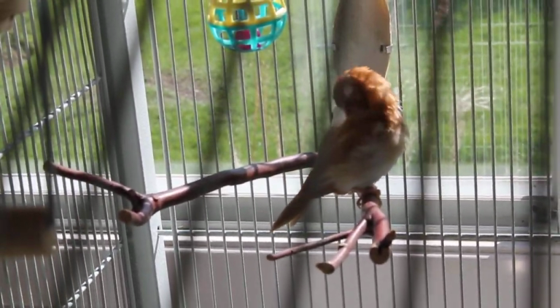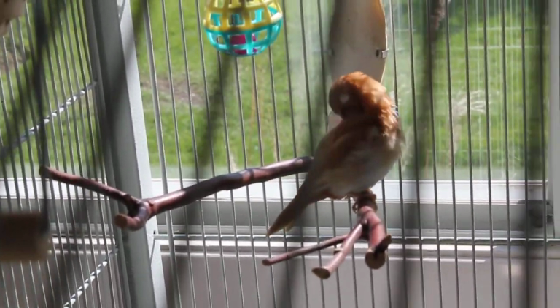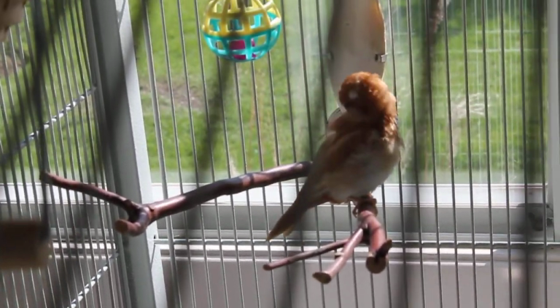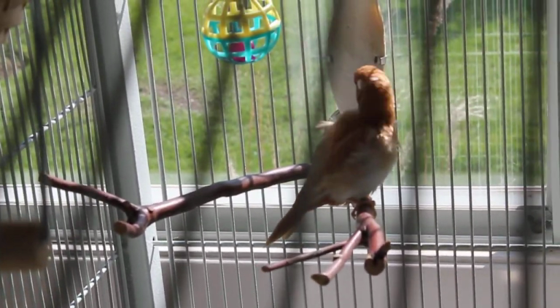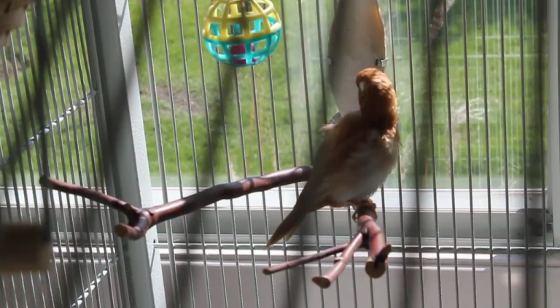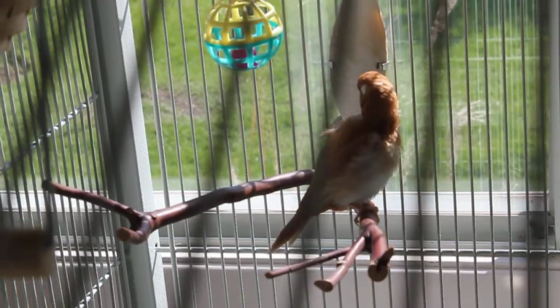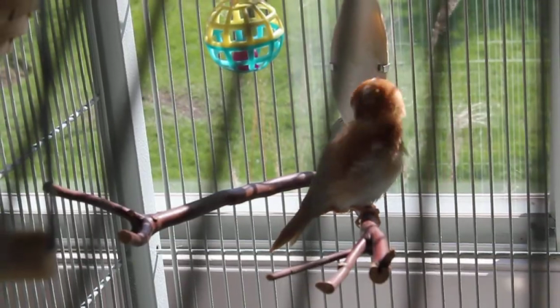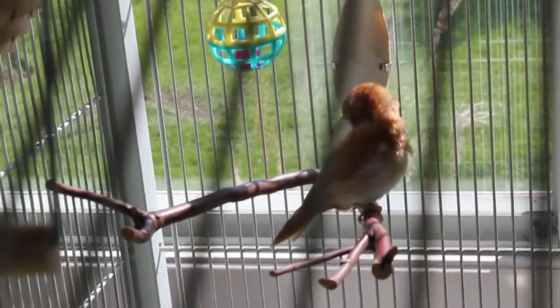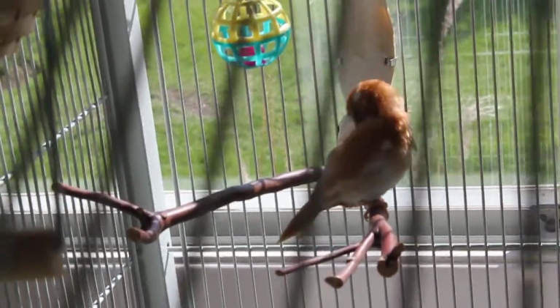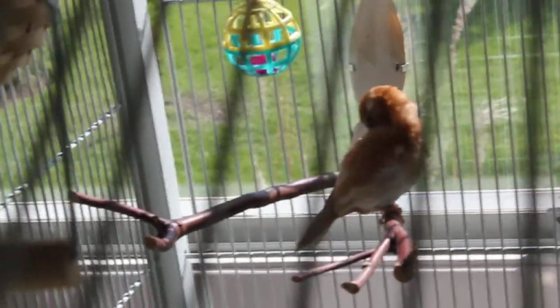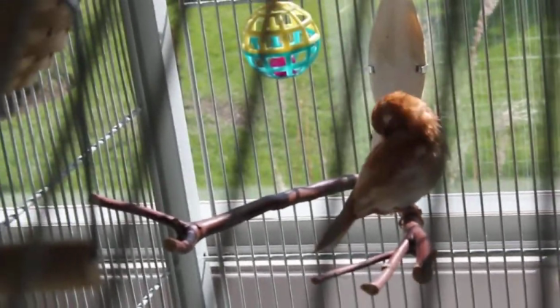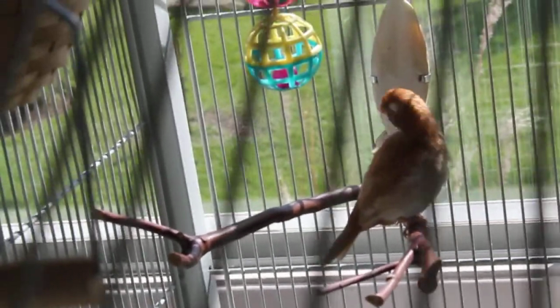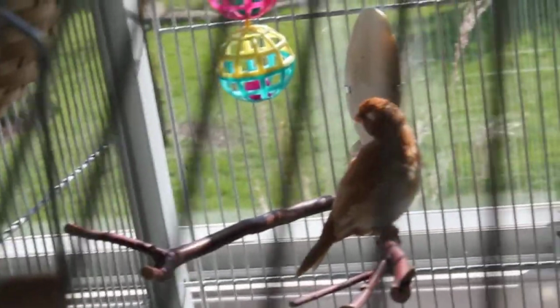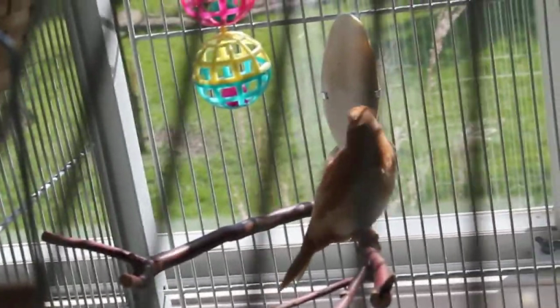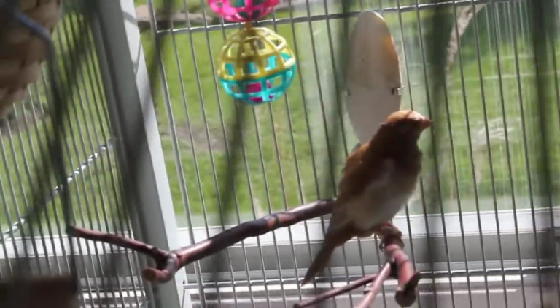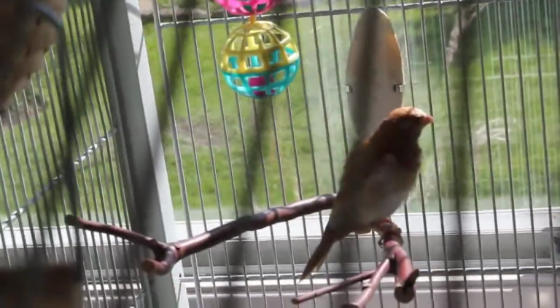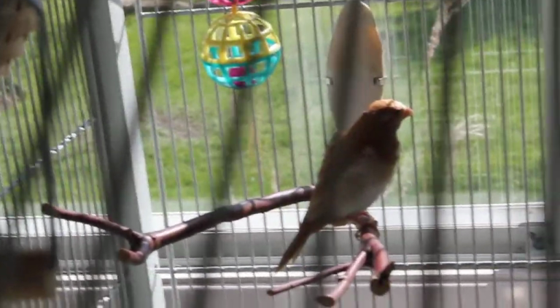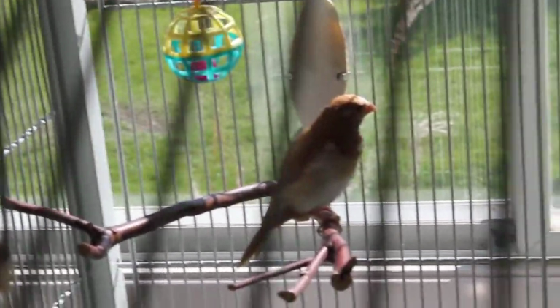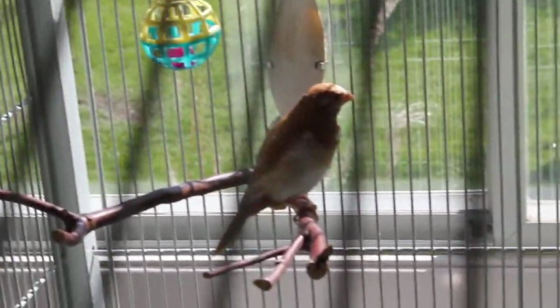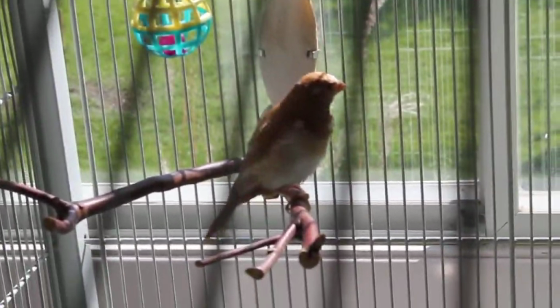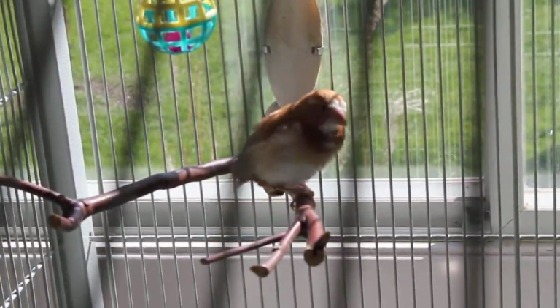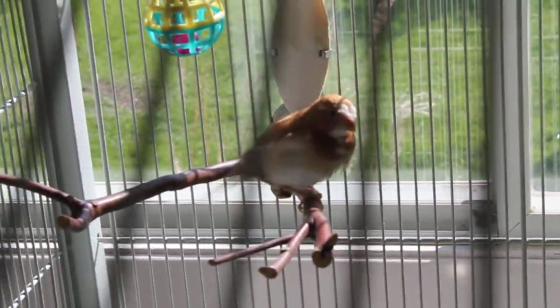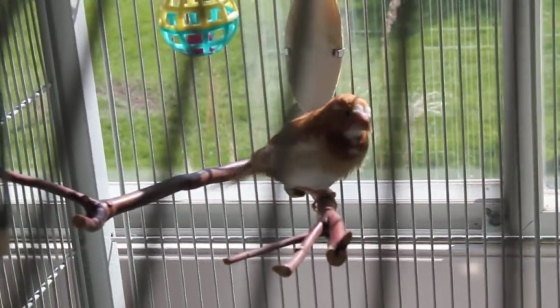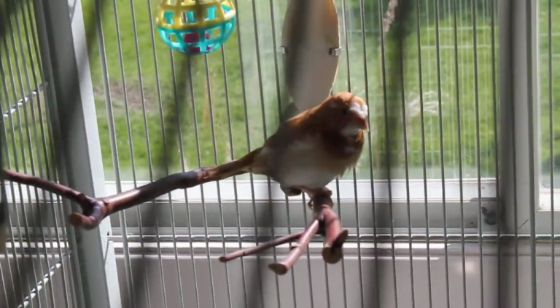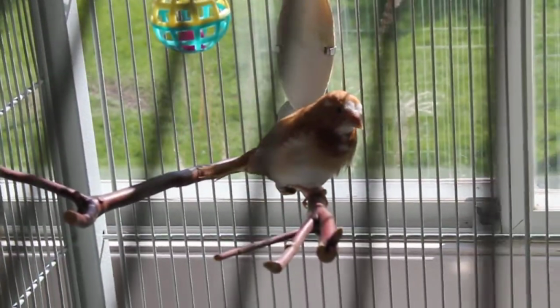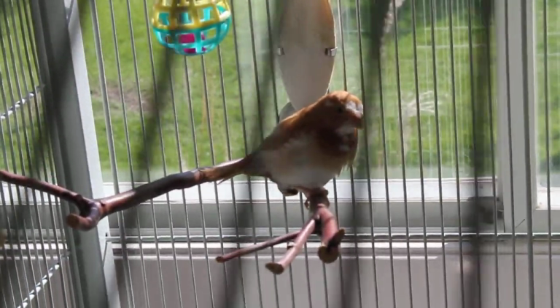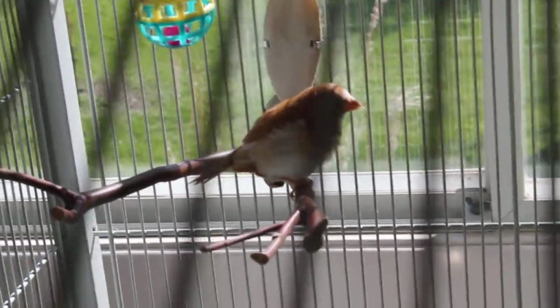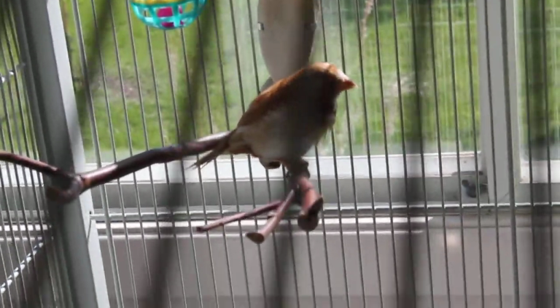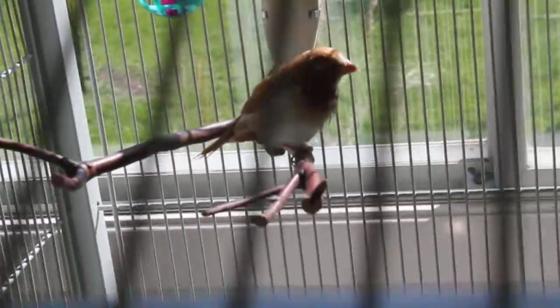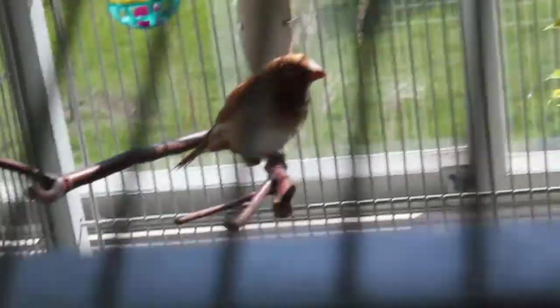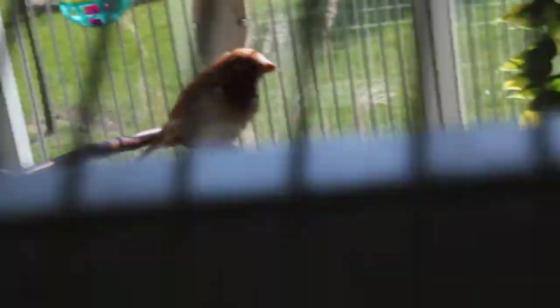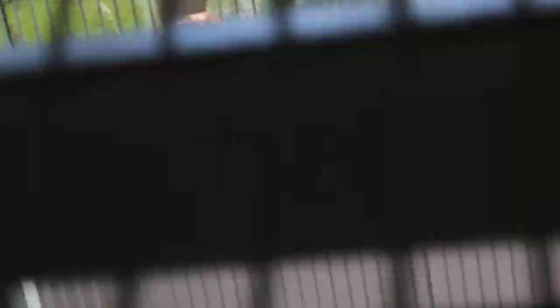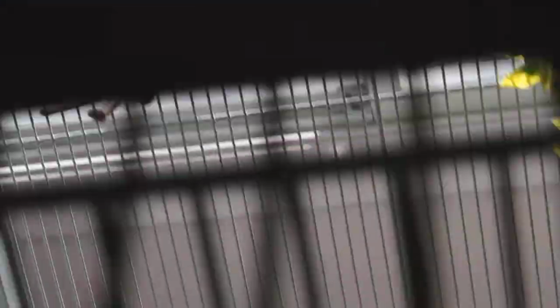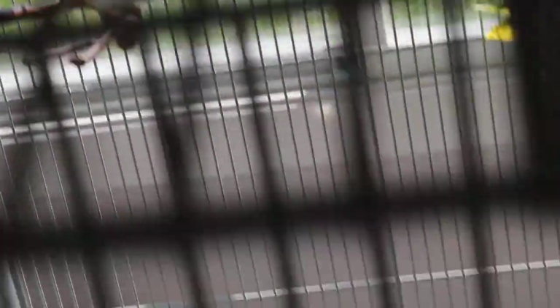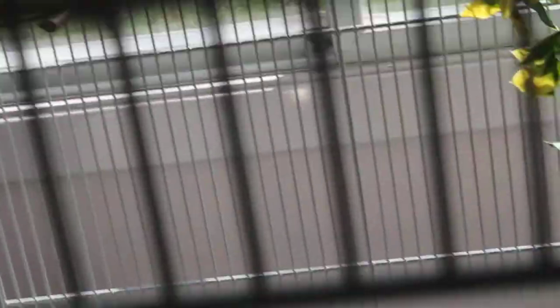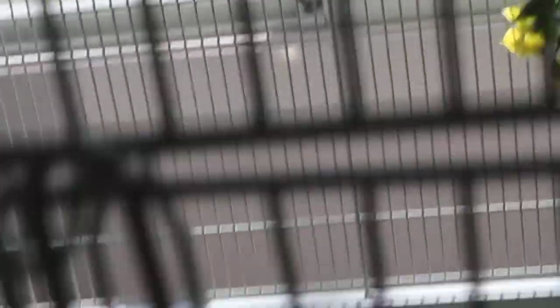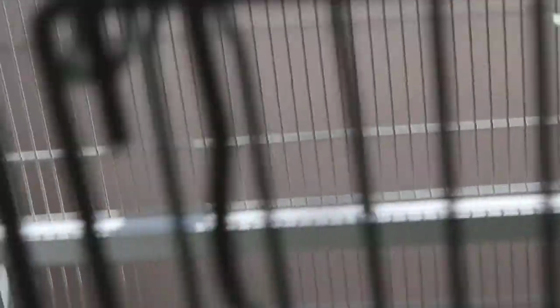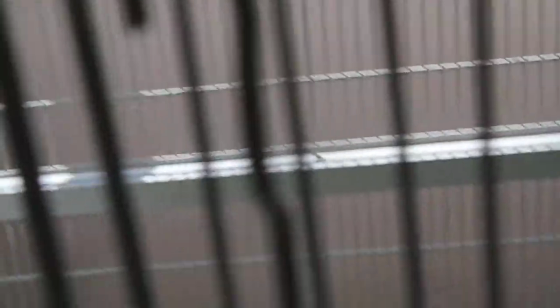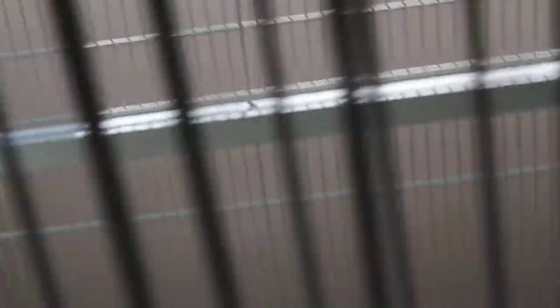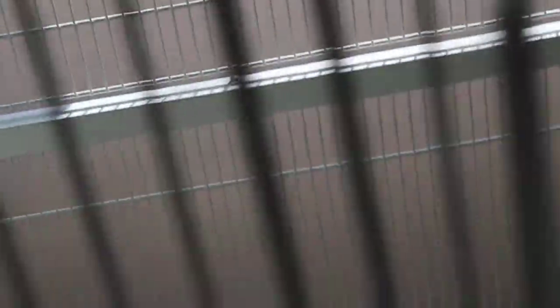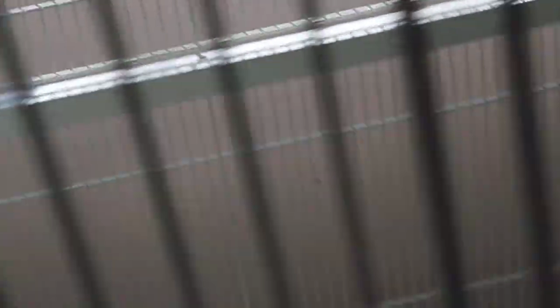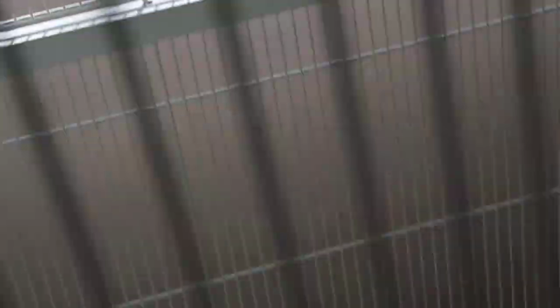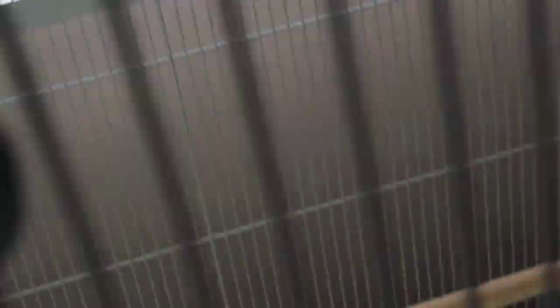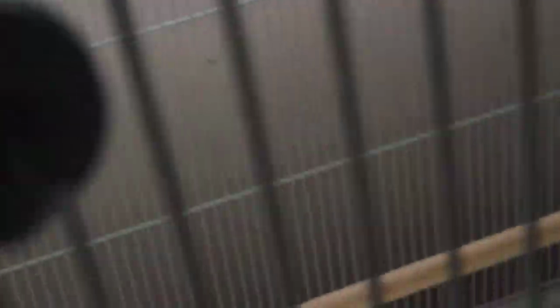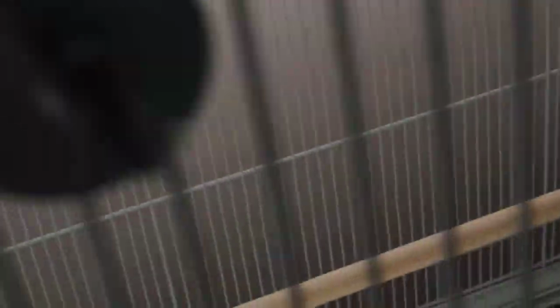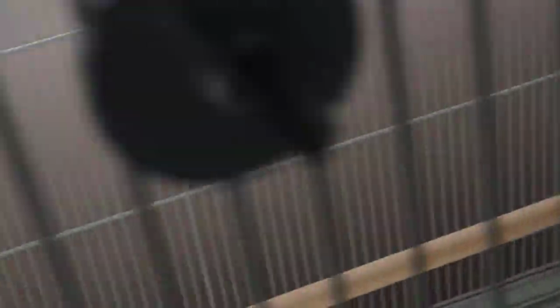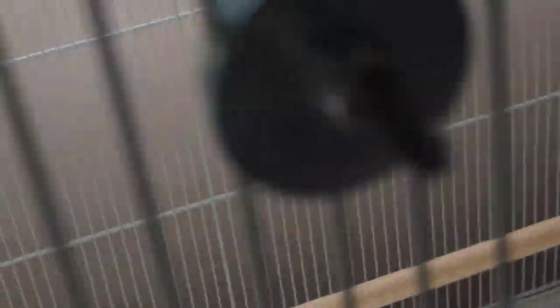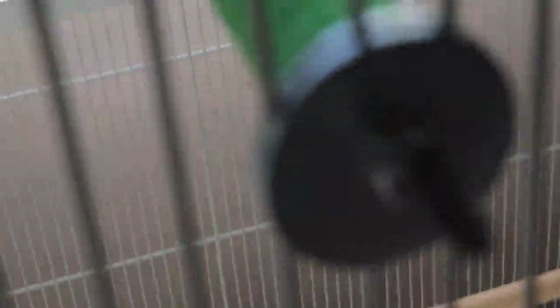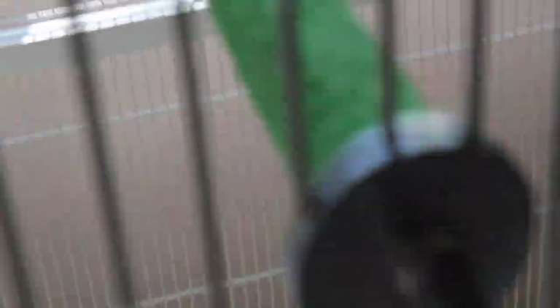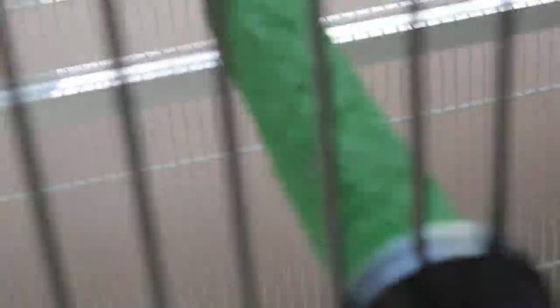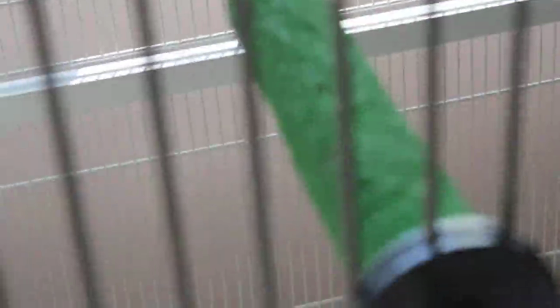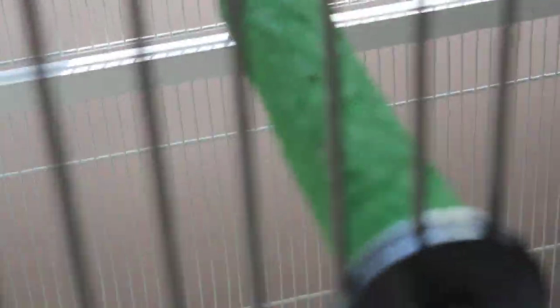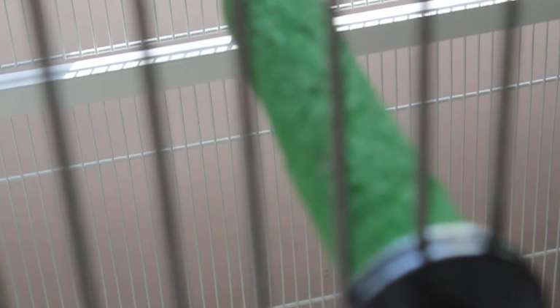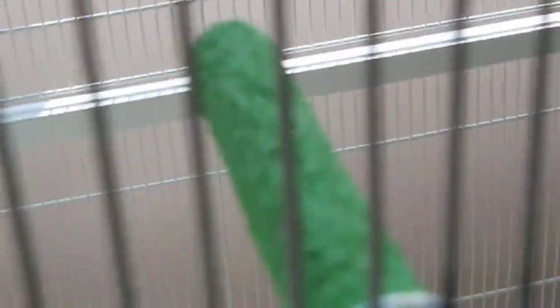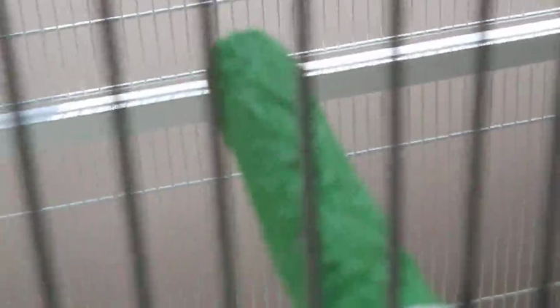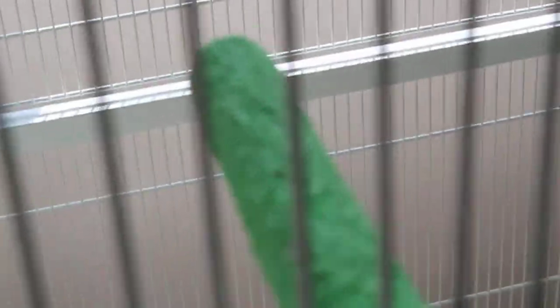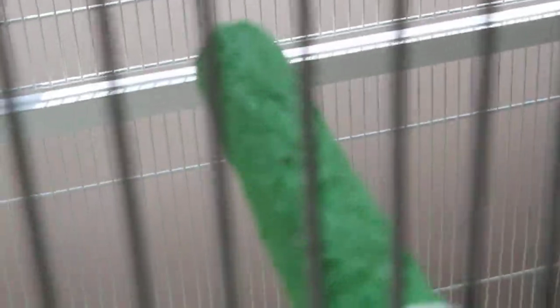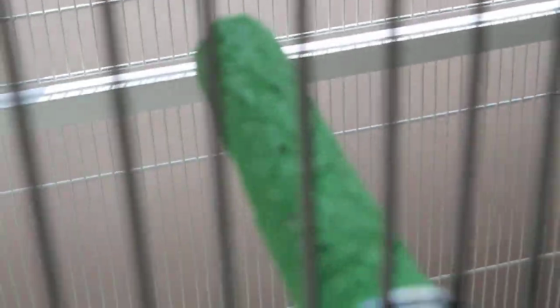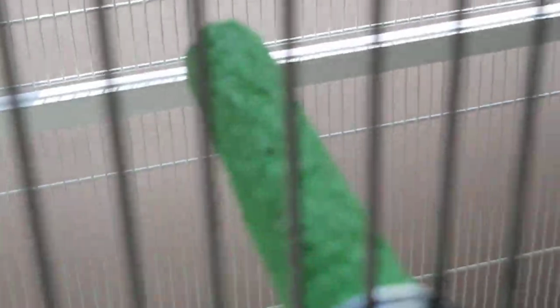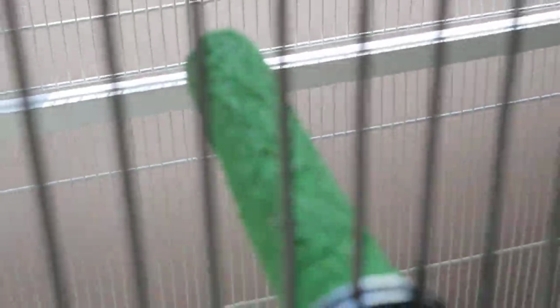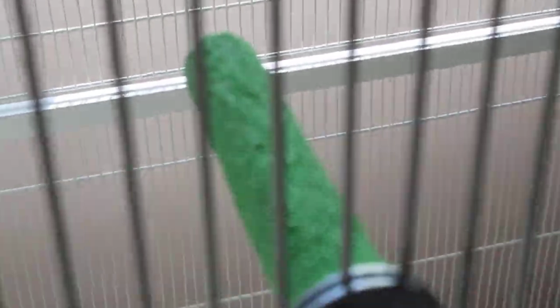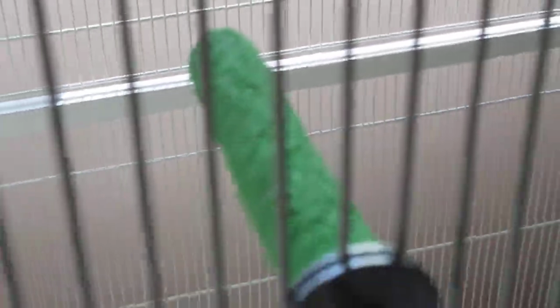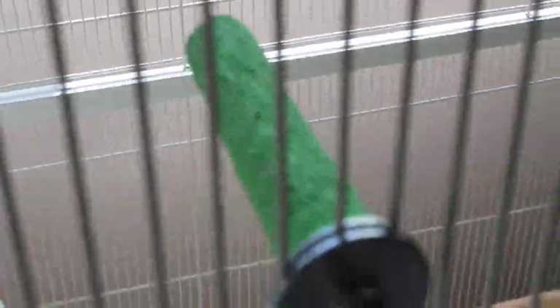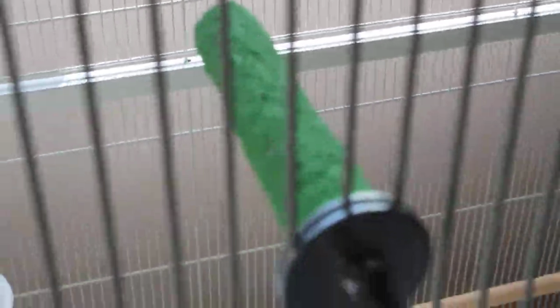And there's another bird preening himself because he just took a bath. And a cement perch to wear down their nails.